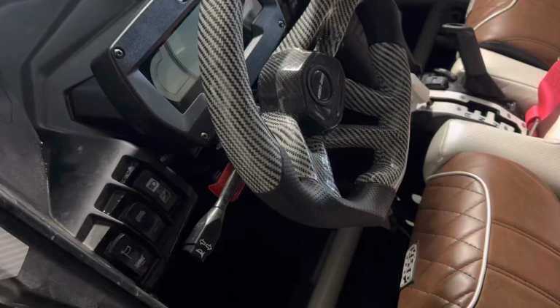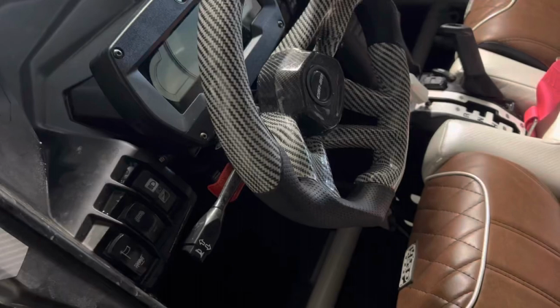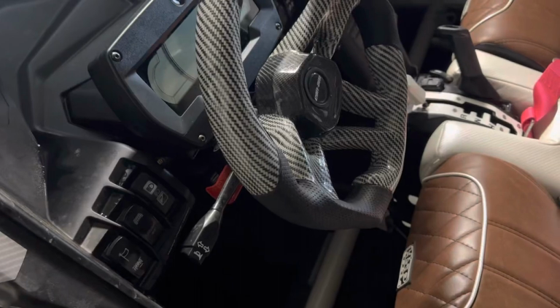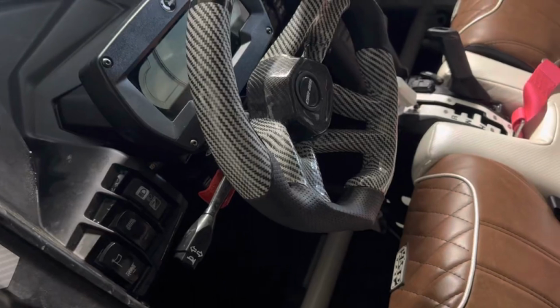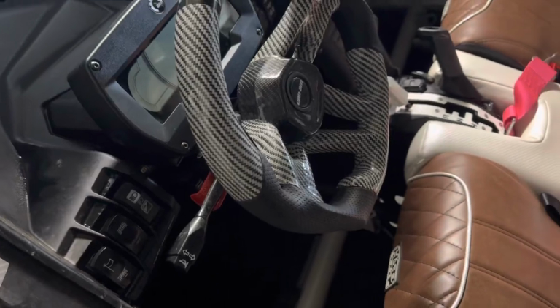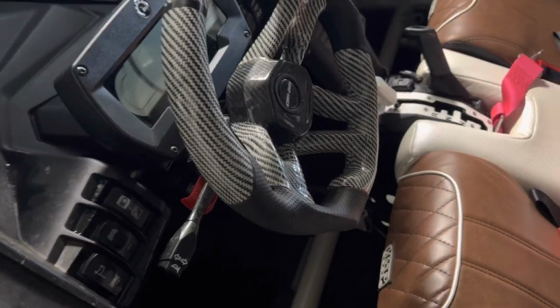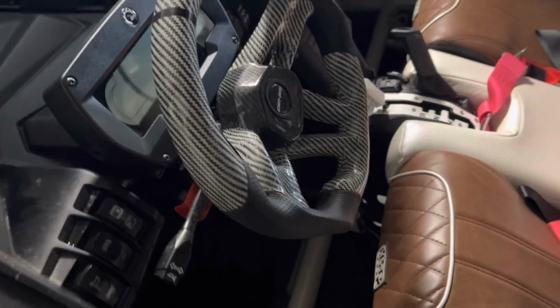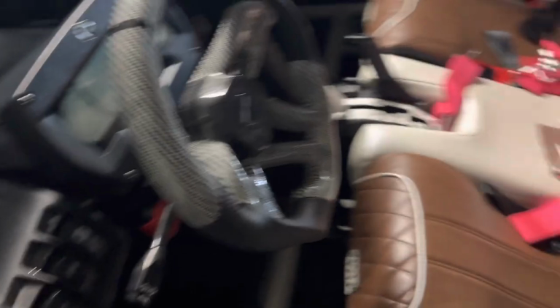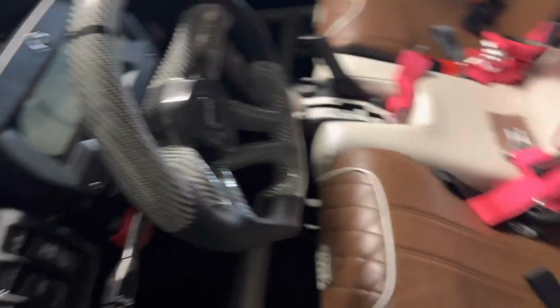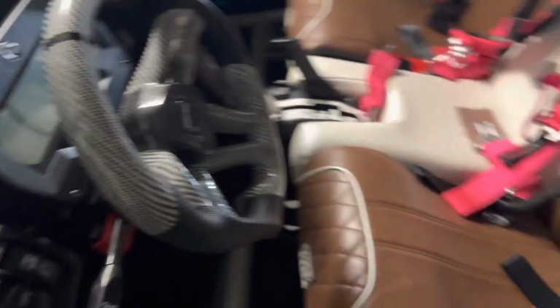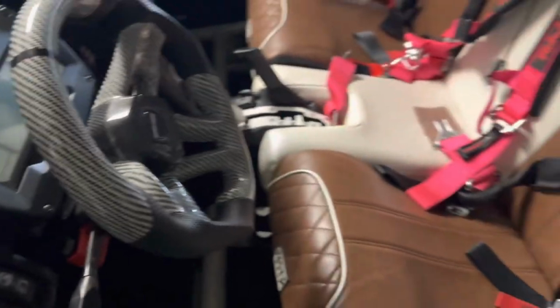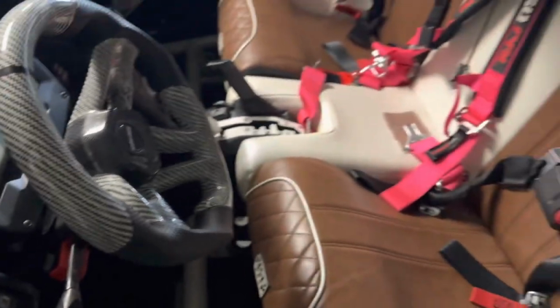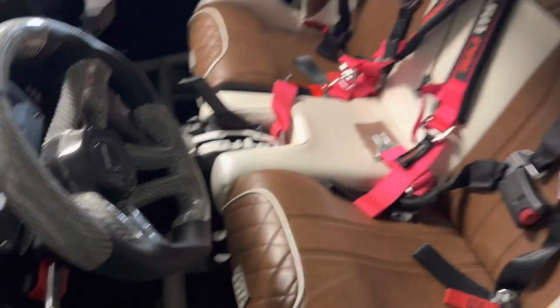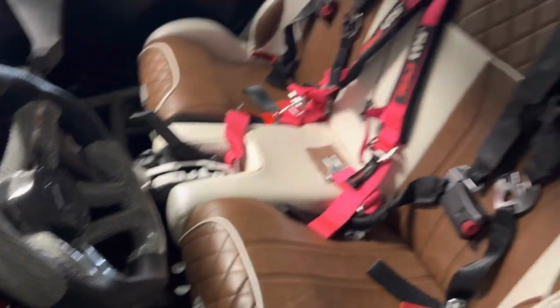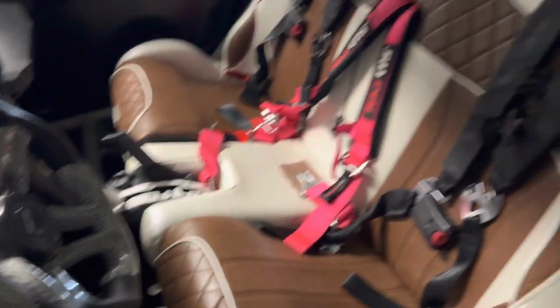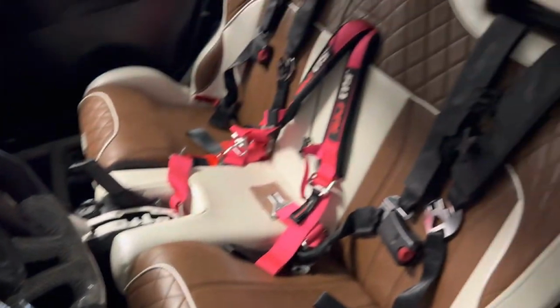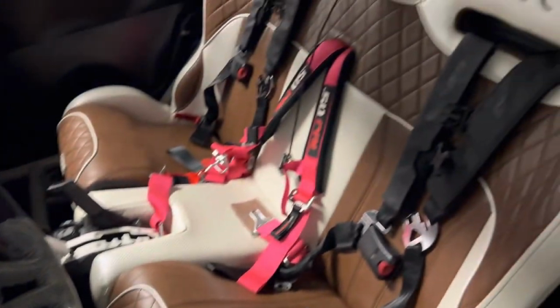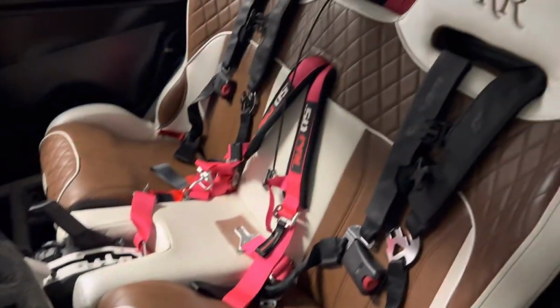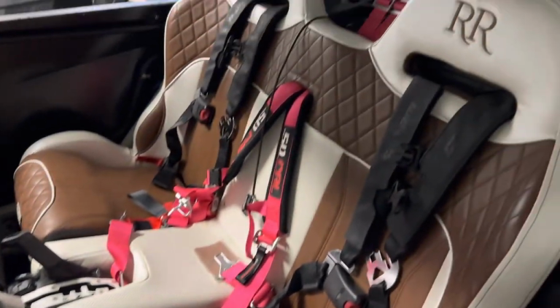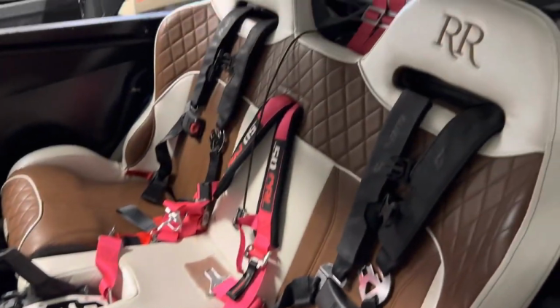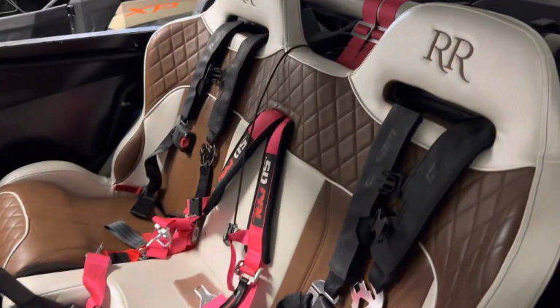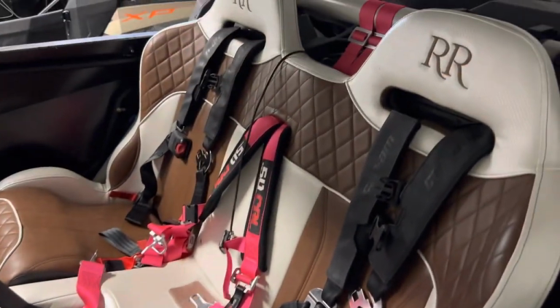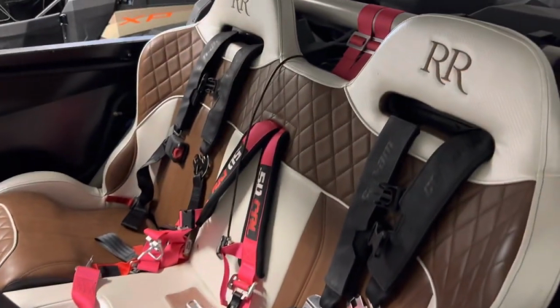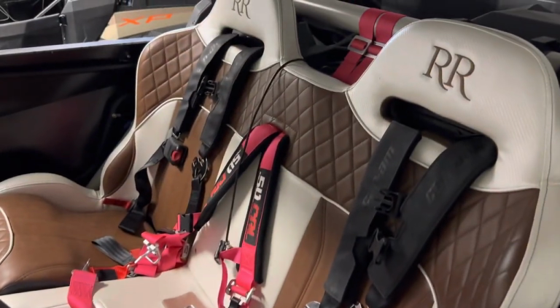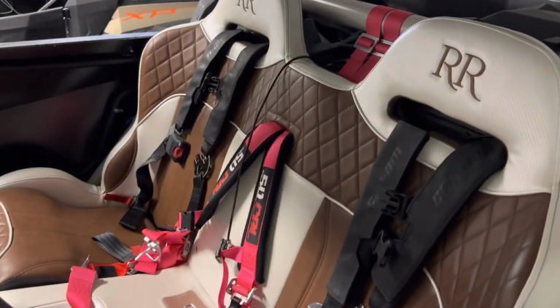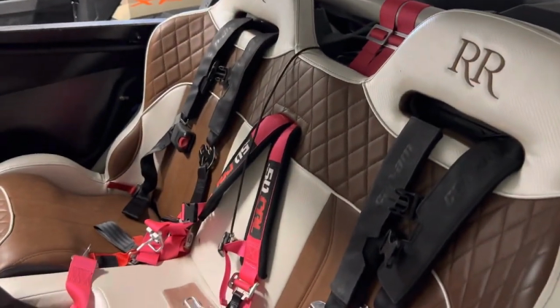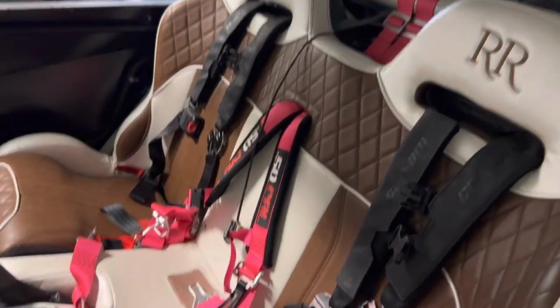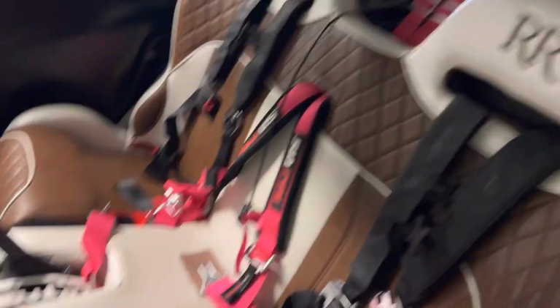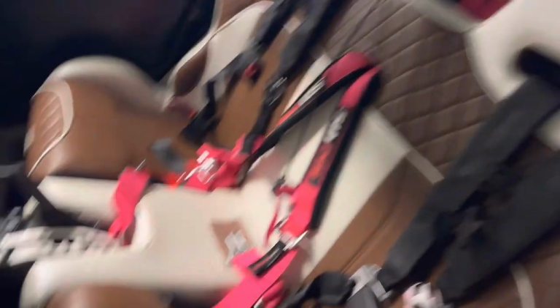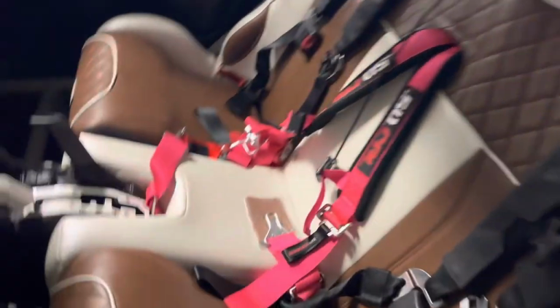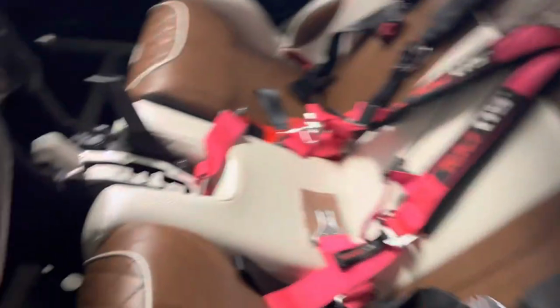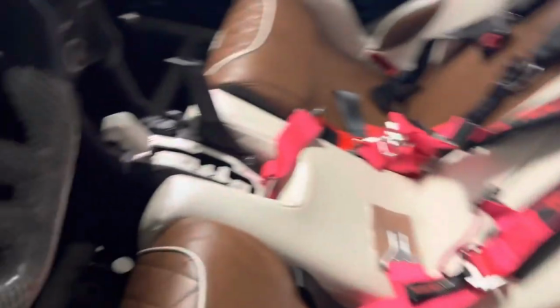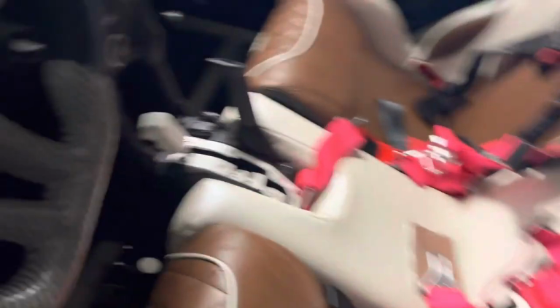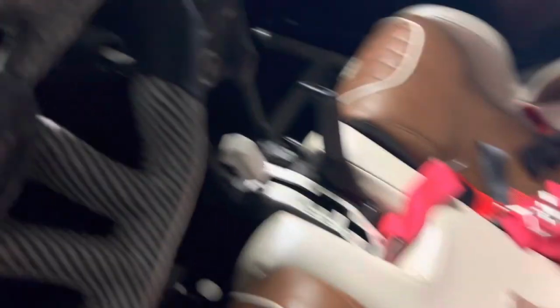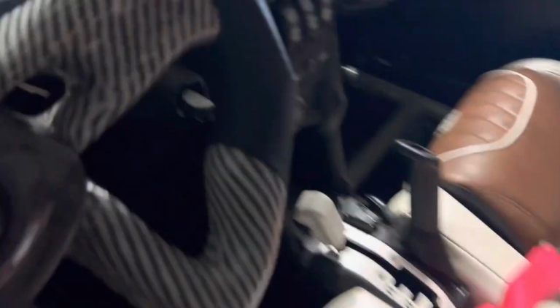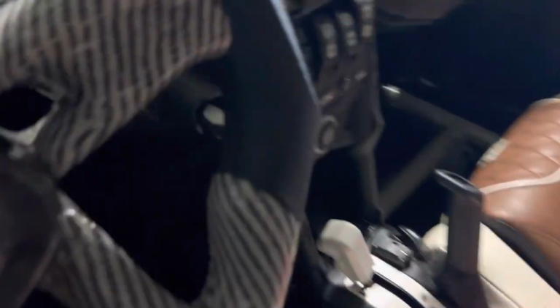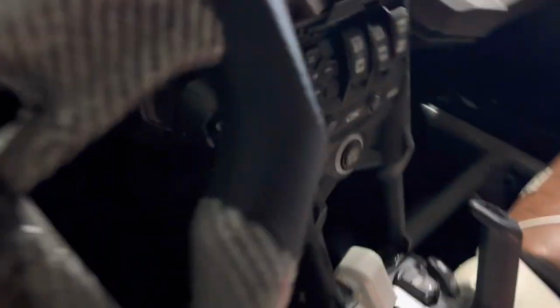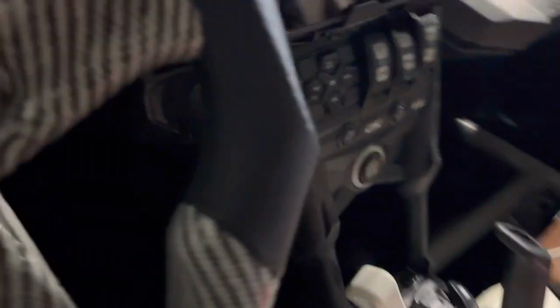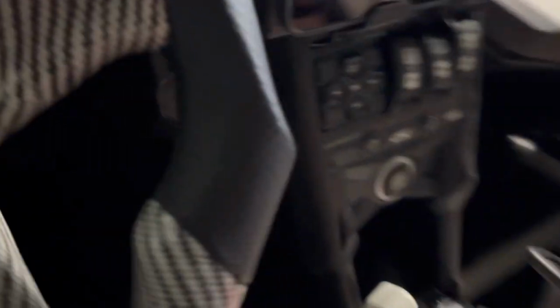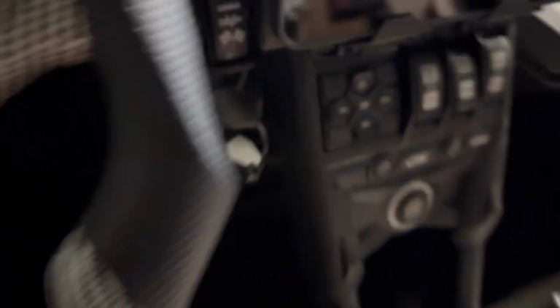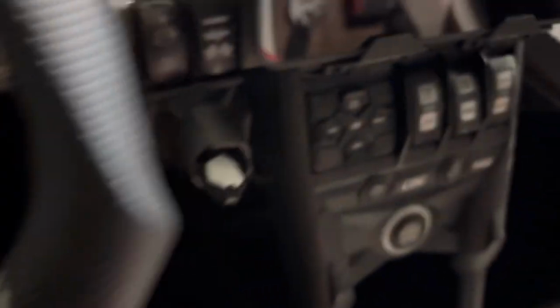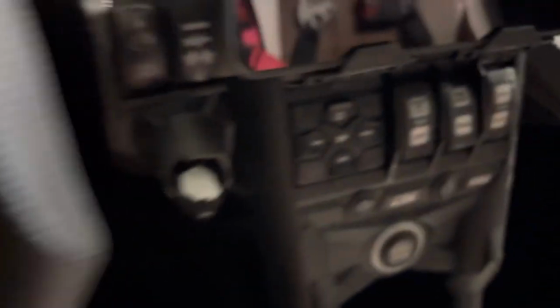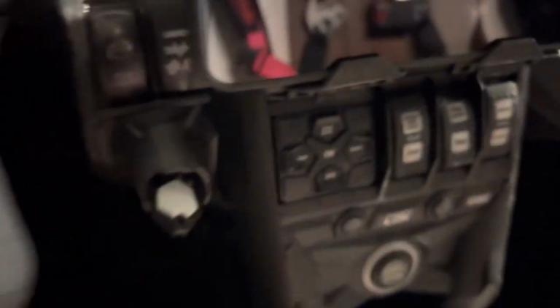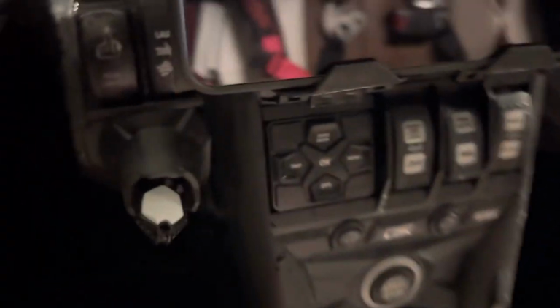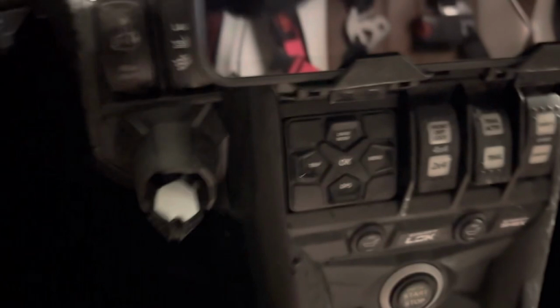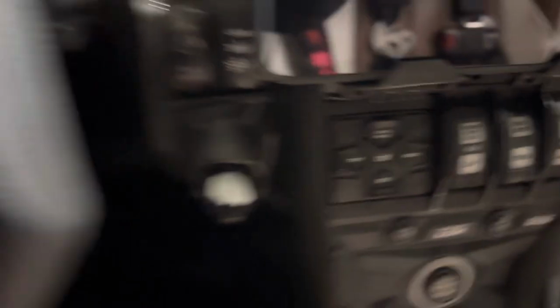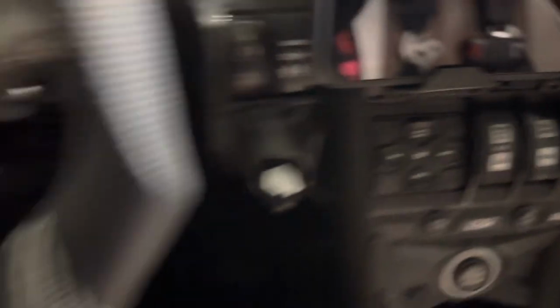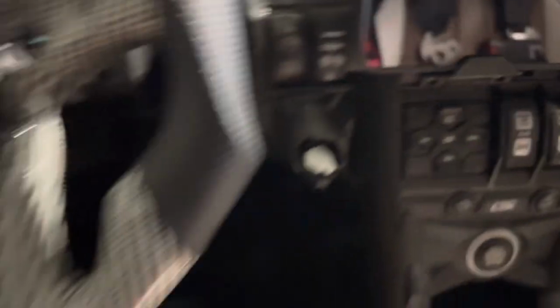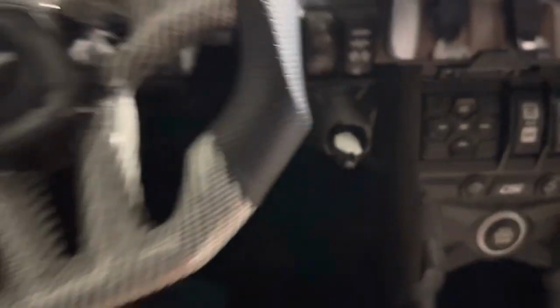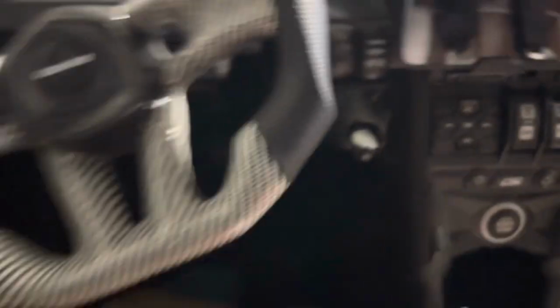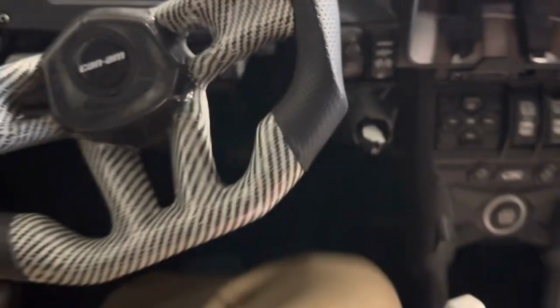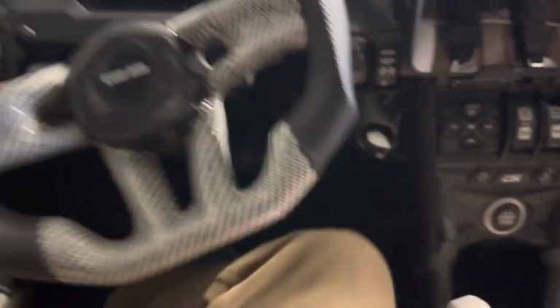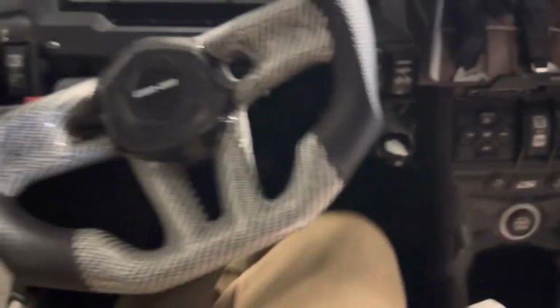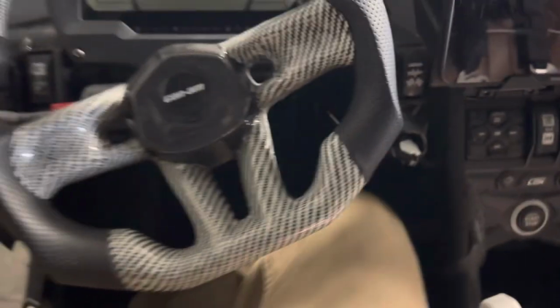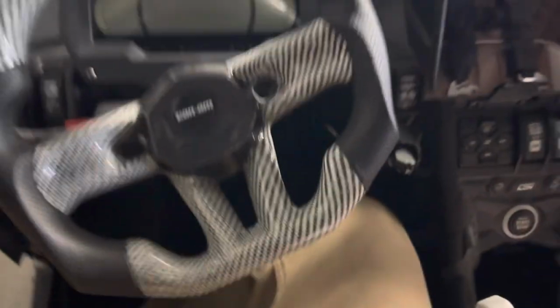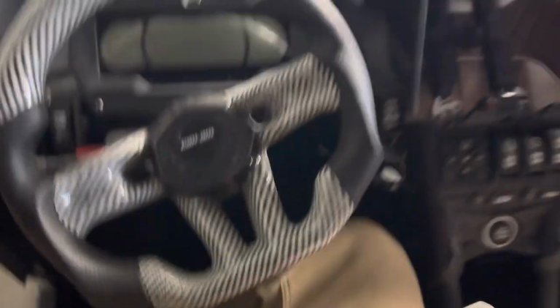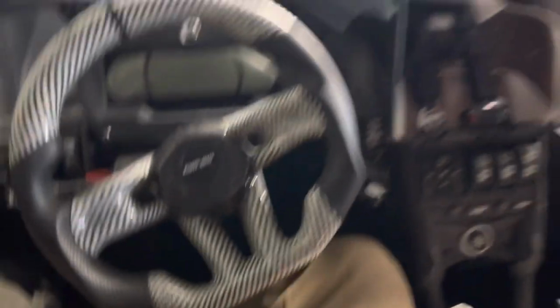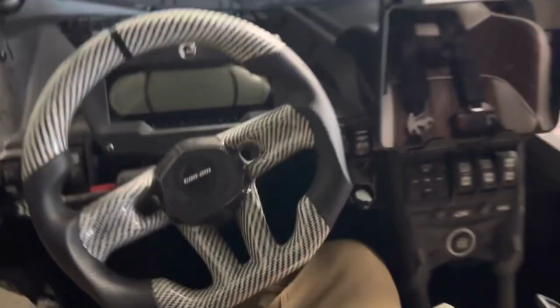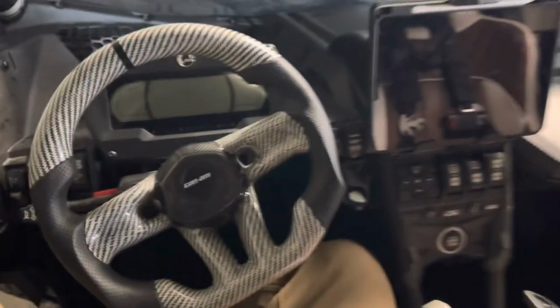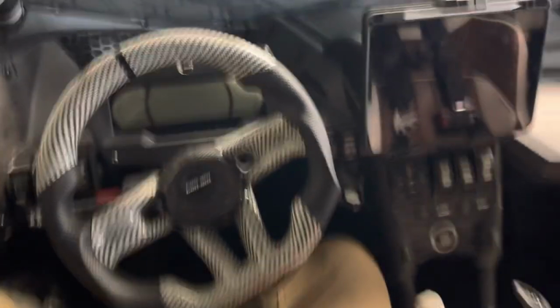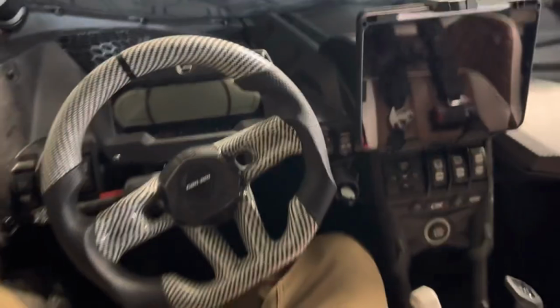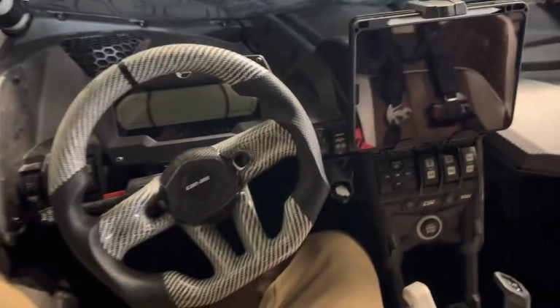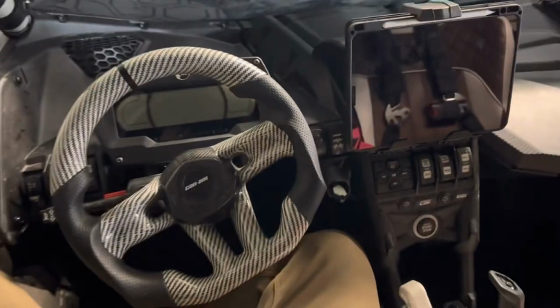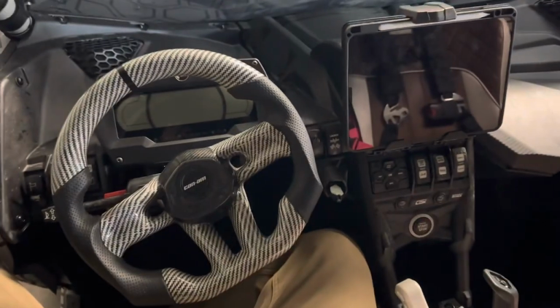Hello everybody and welcome back to the X3 build. In today's video we're going to be going over the dash setup.